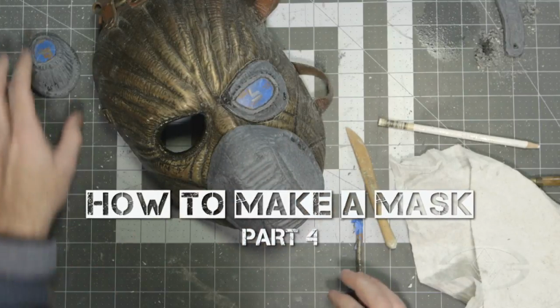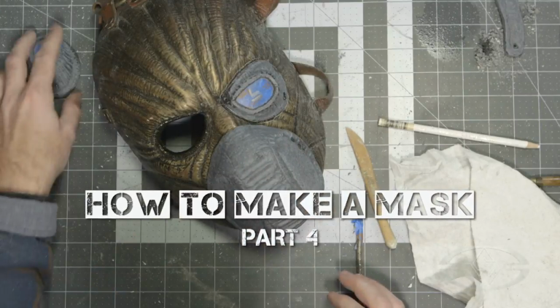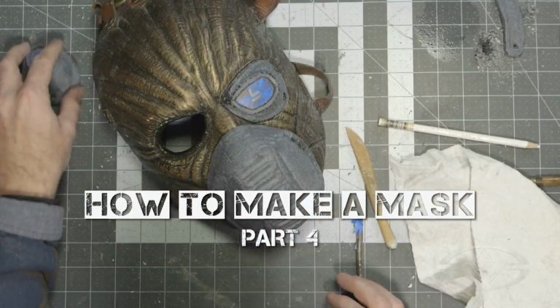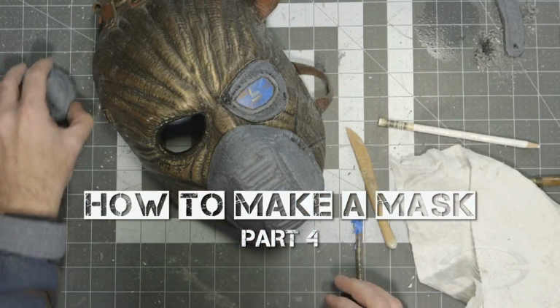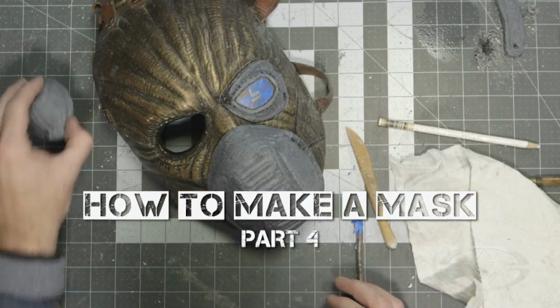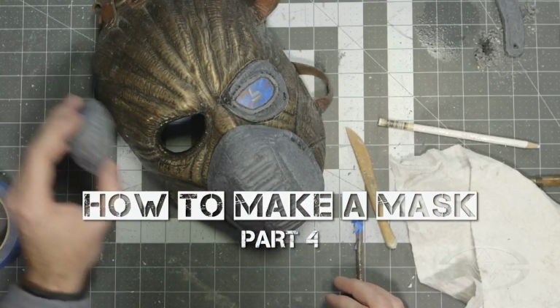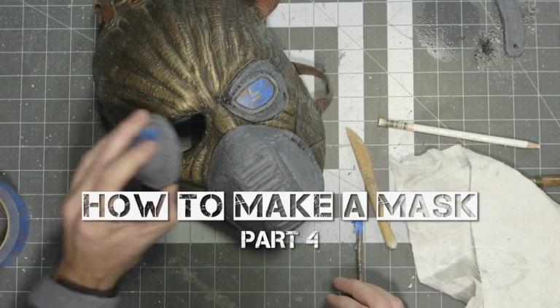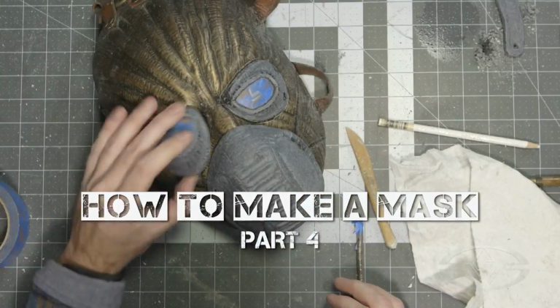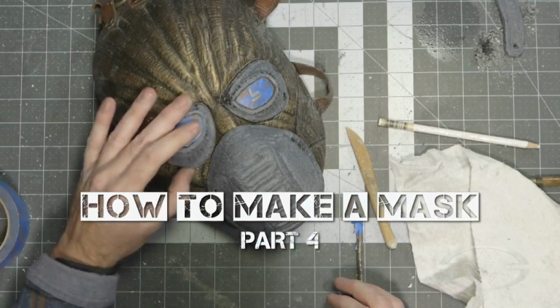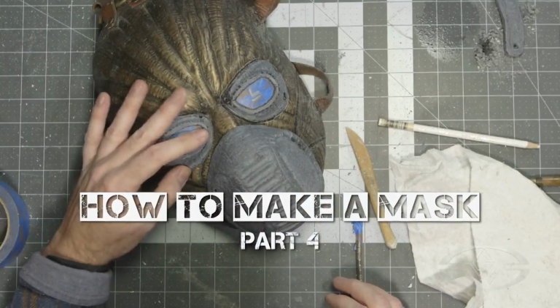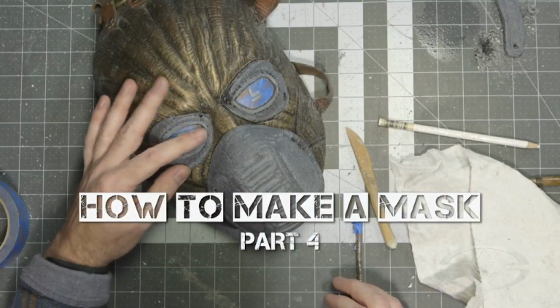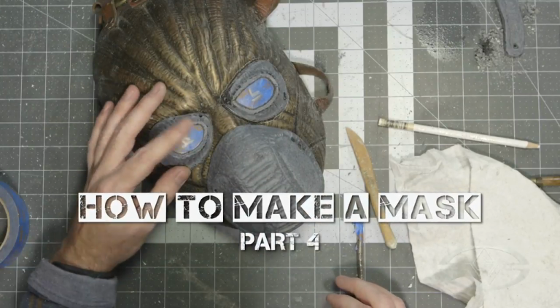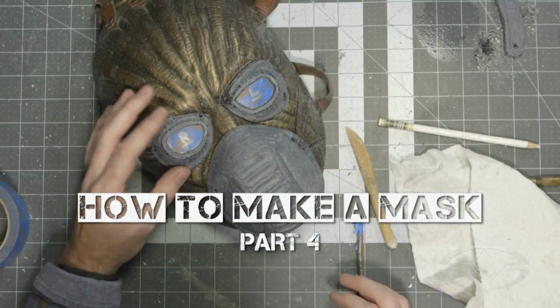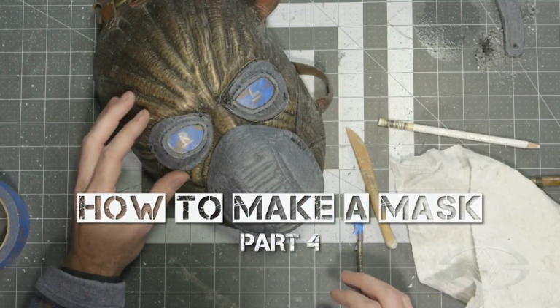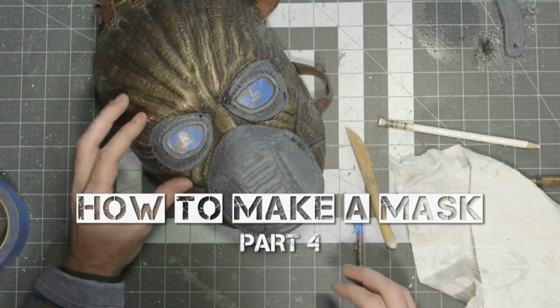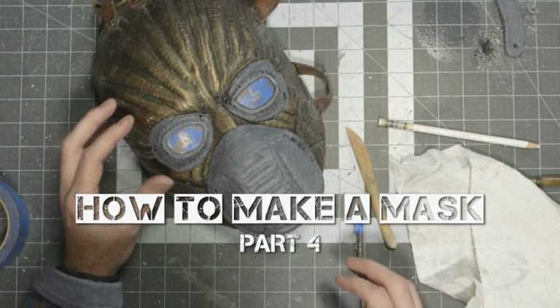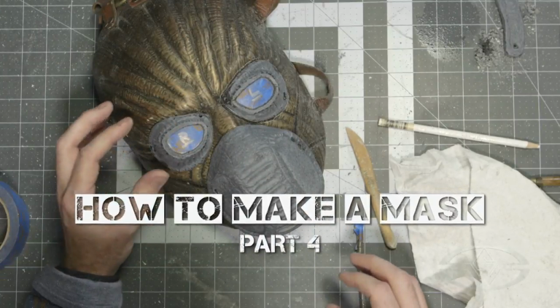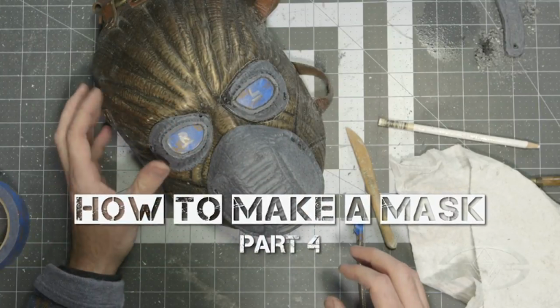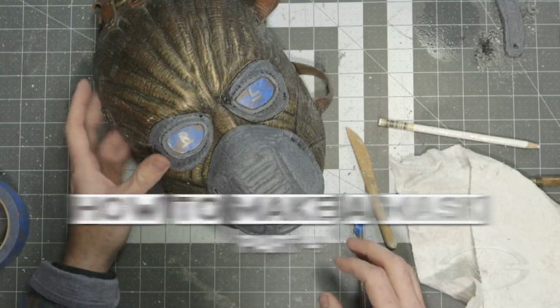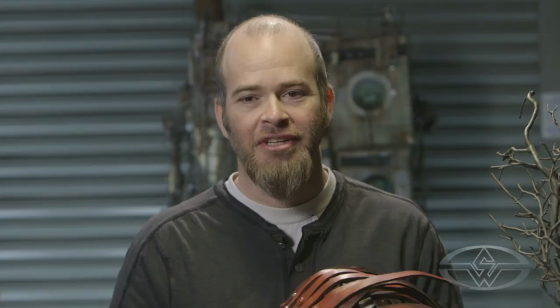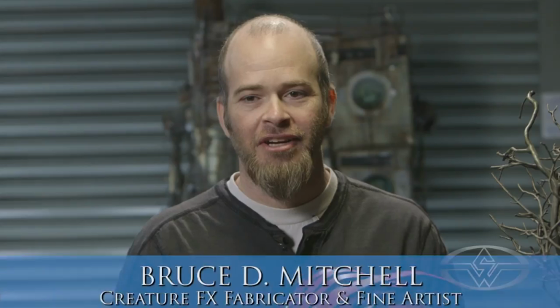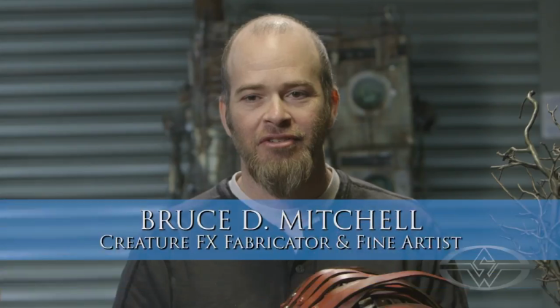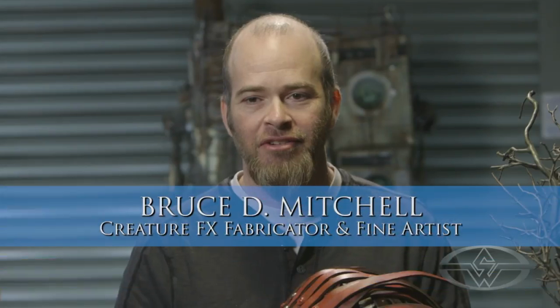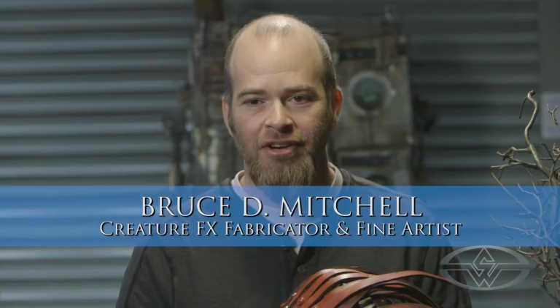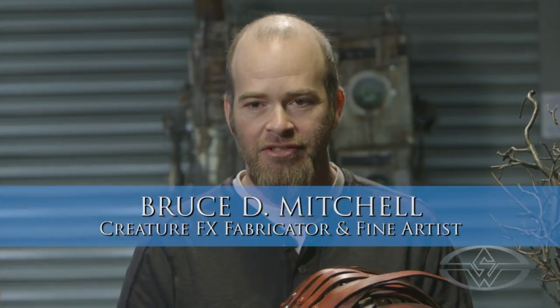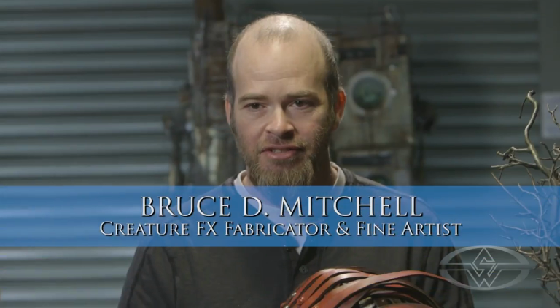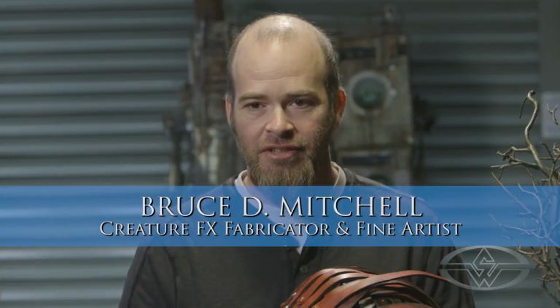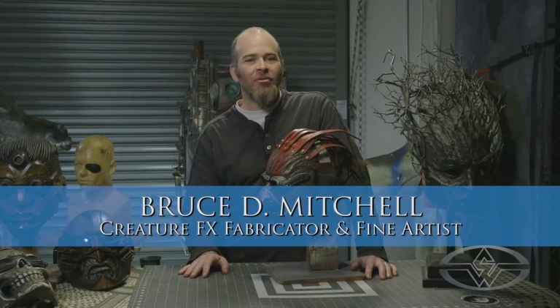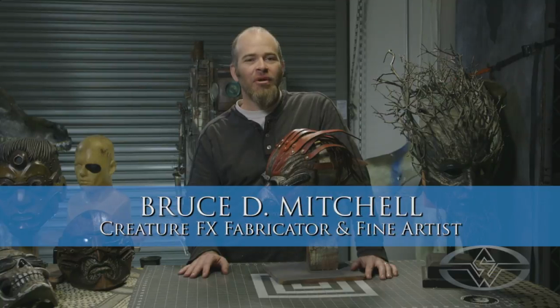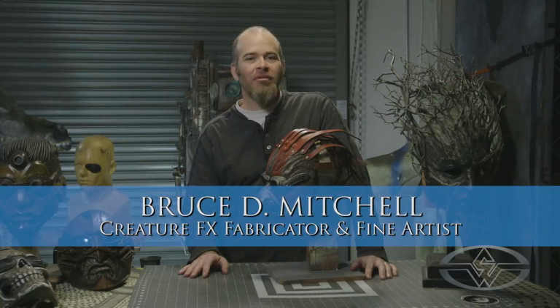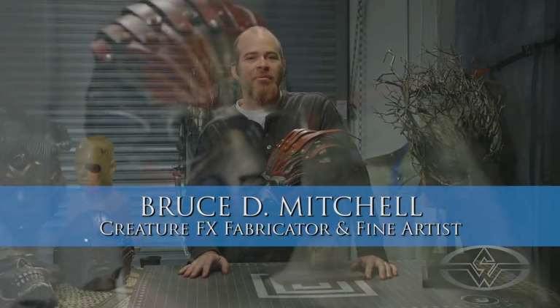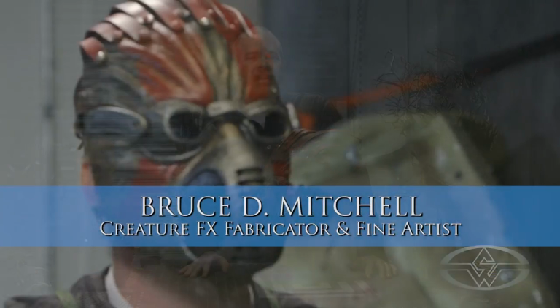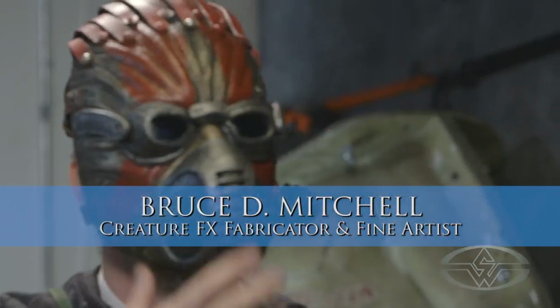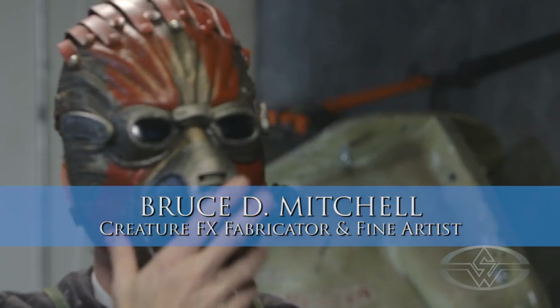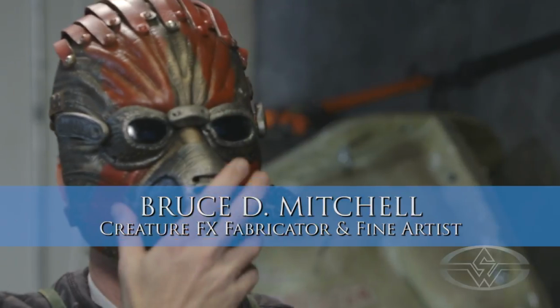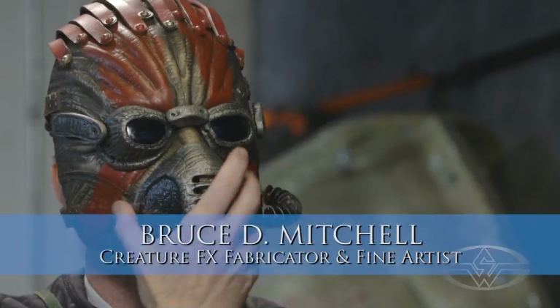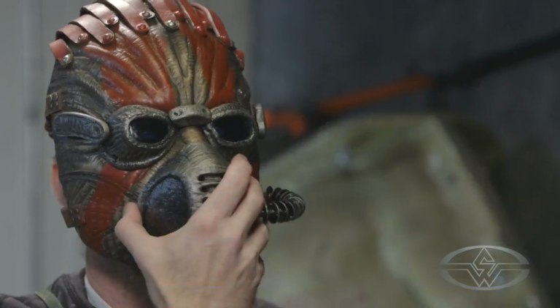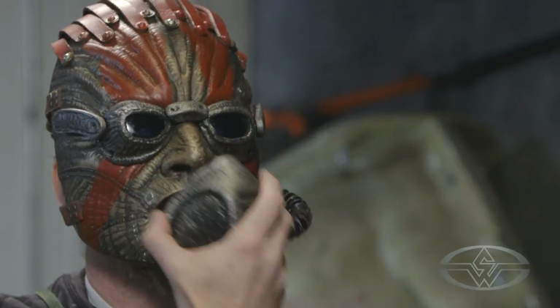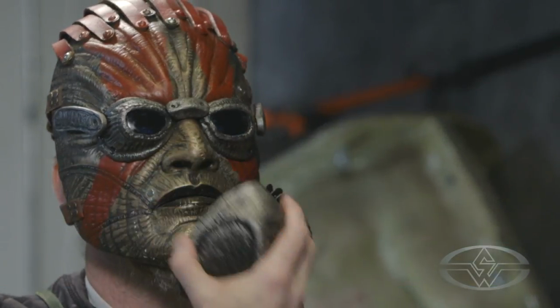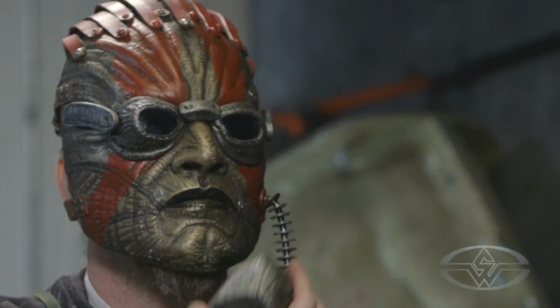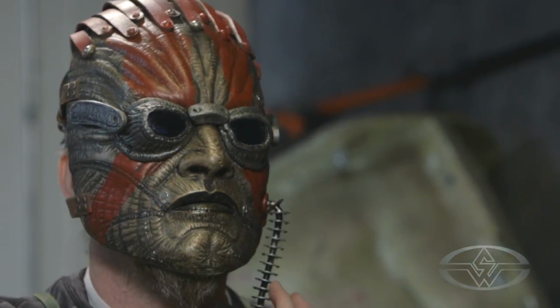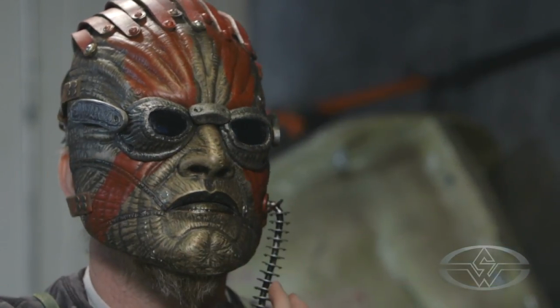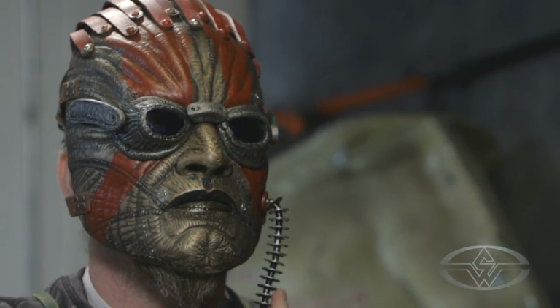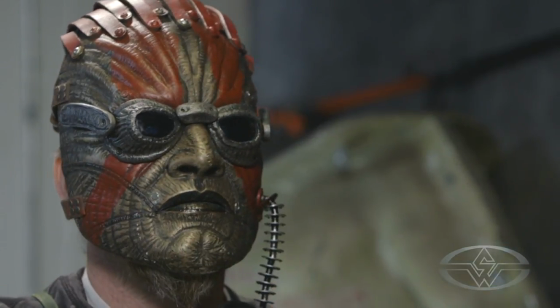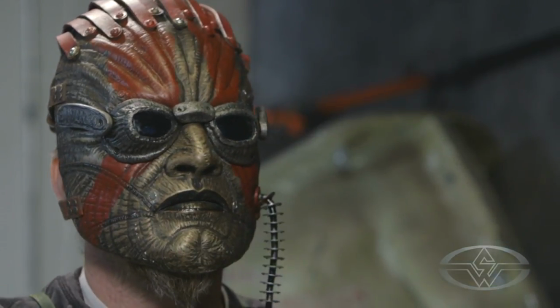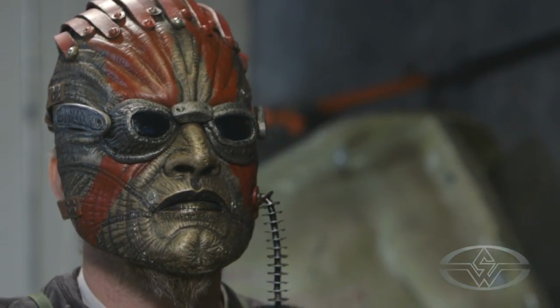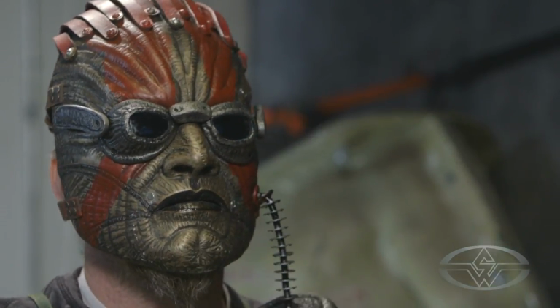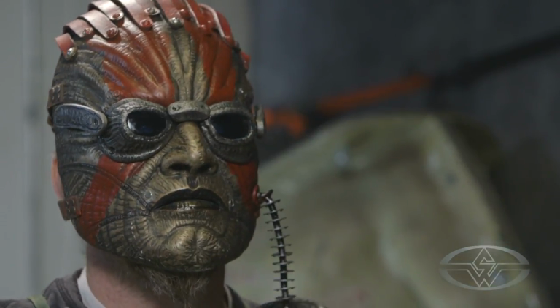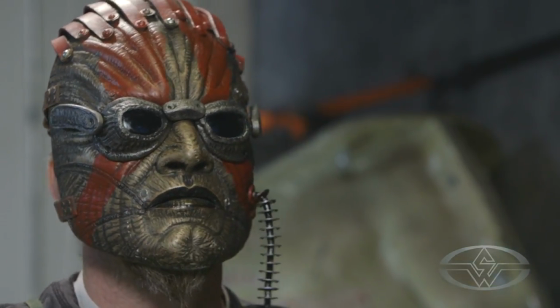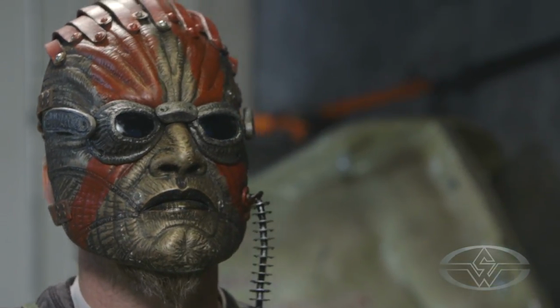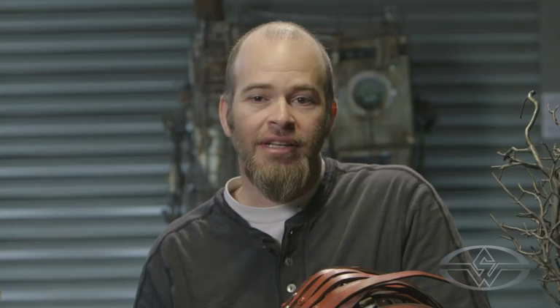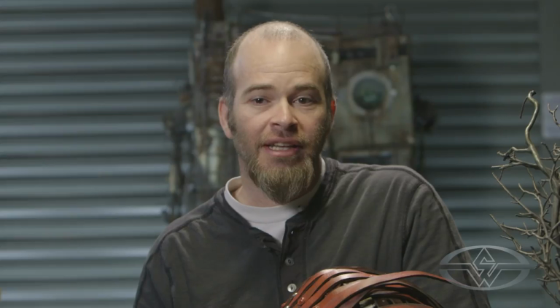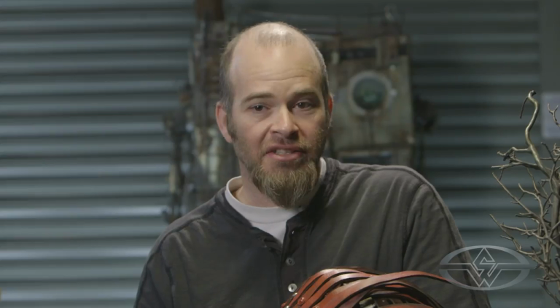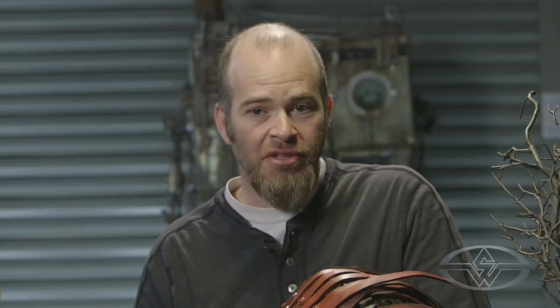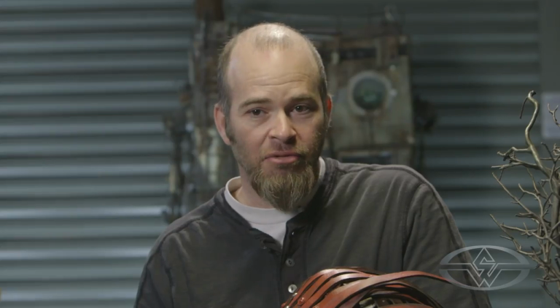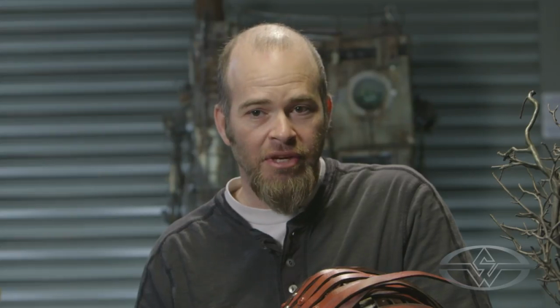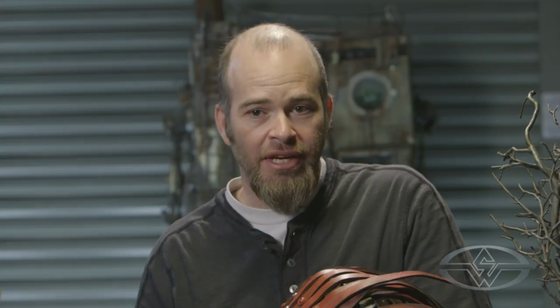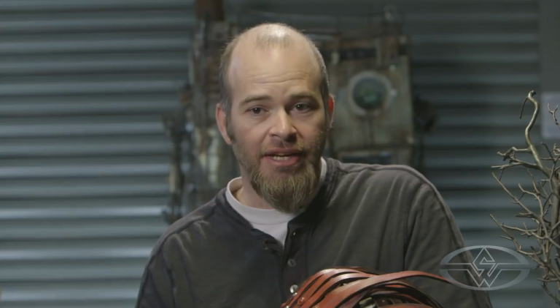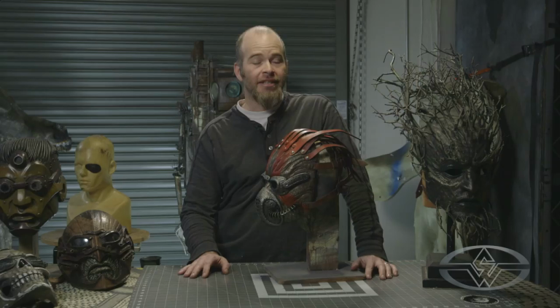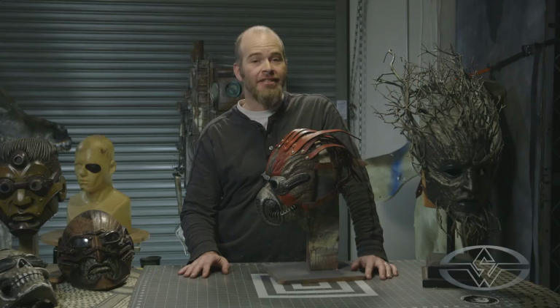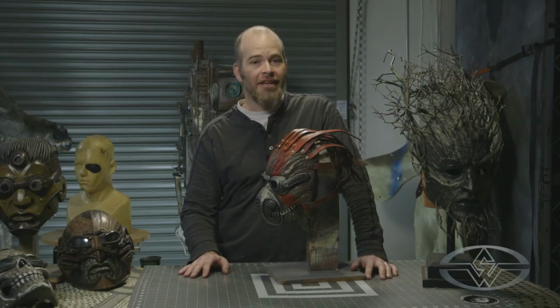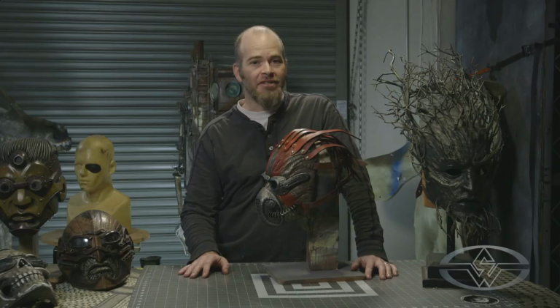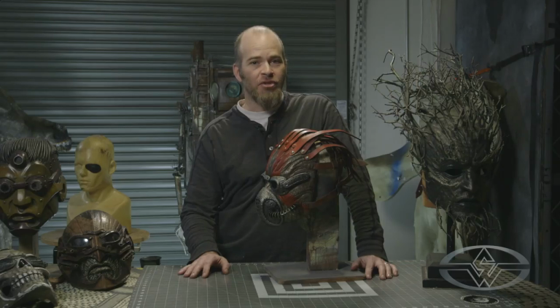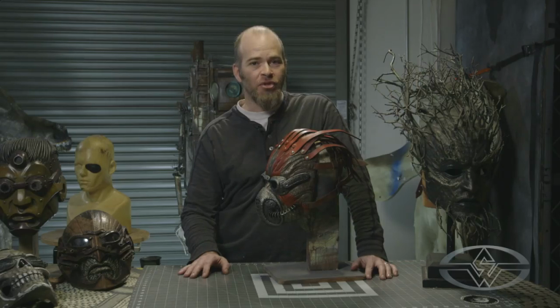Hey, I'm Bruce D. Mitchell for the Stan Winston School of Character Arts. Welcome to How to Make a Mask, Wearable Dynamic Art, Lesson 3, Day 2.